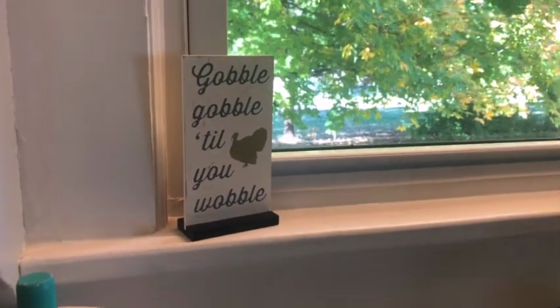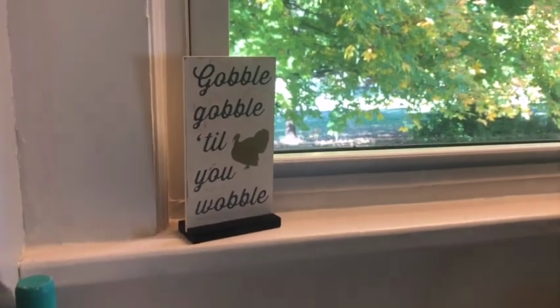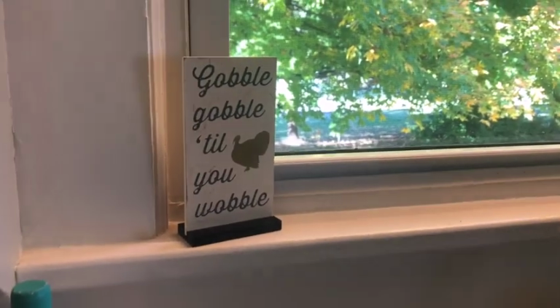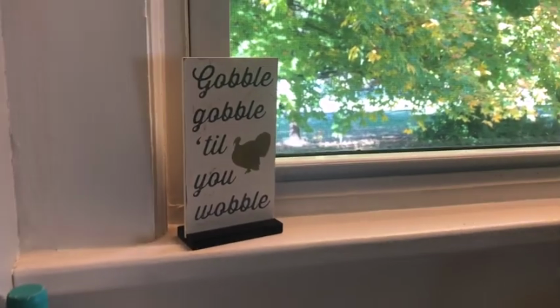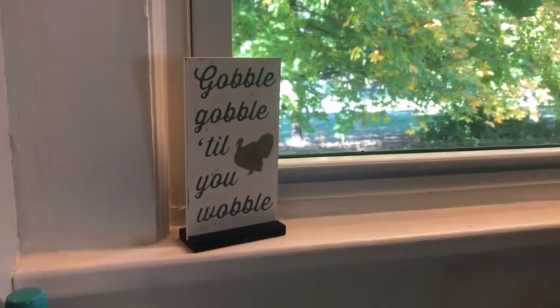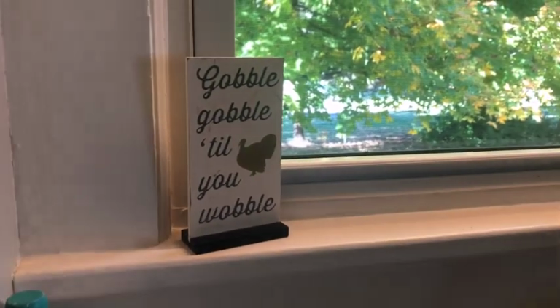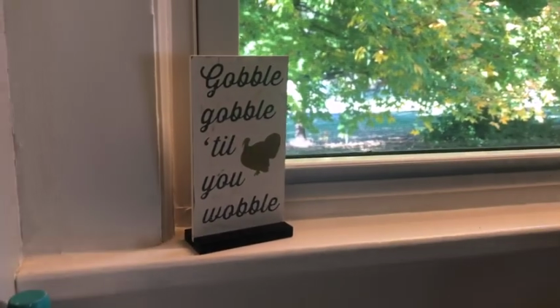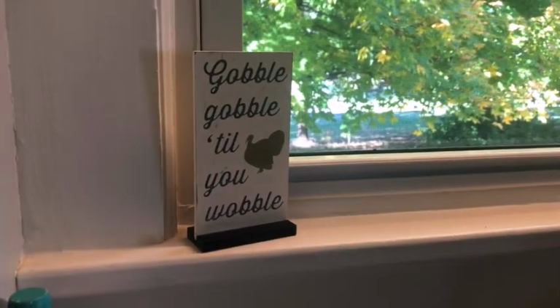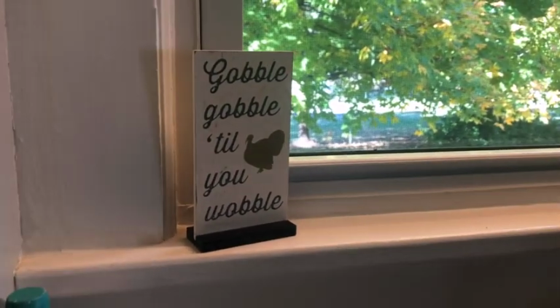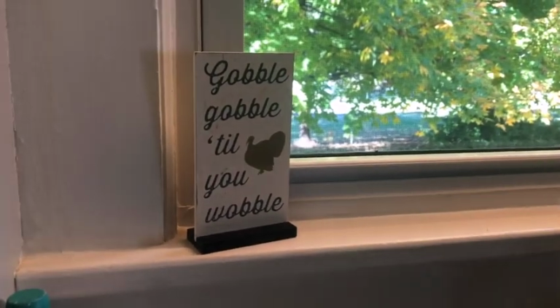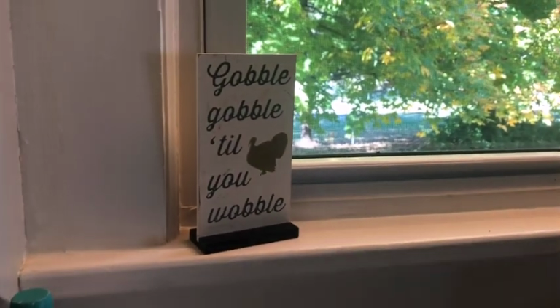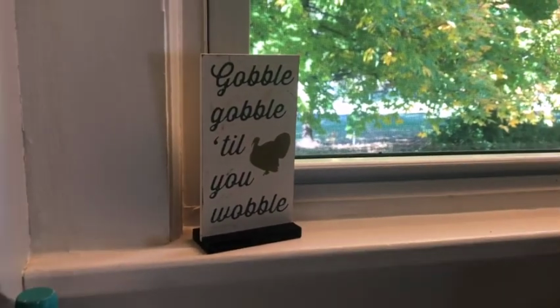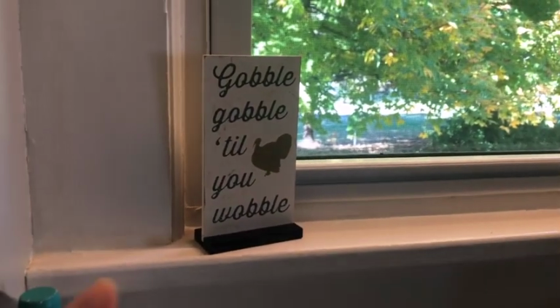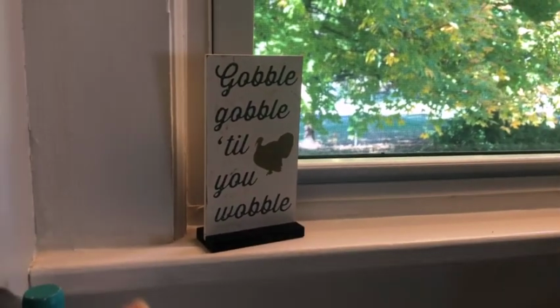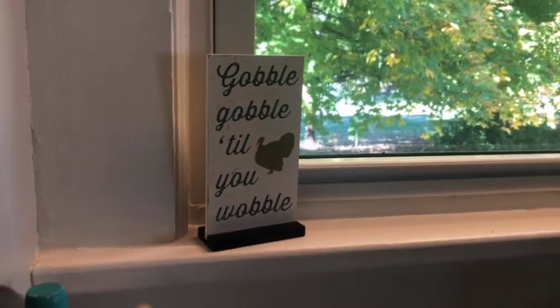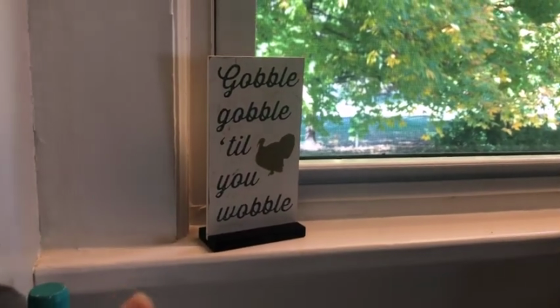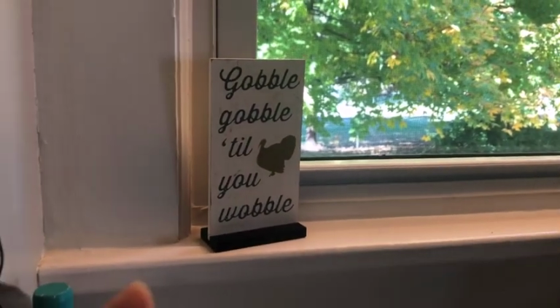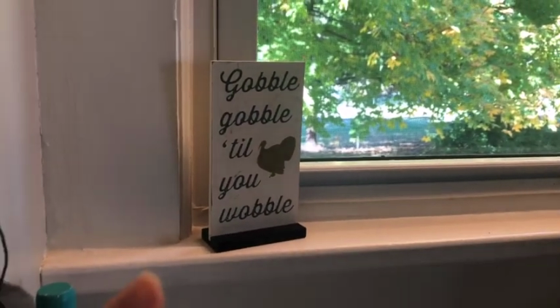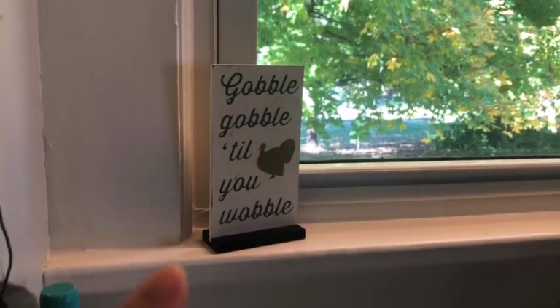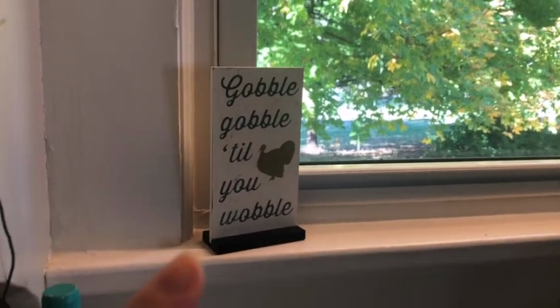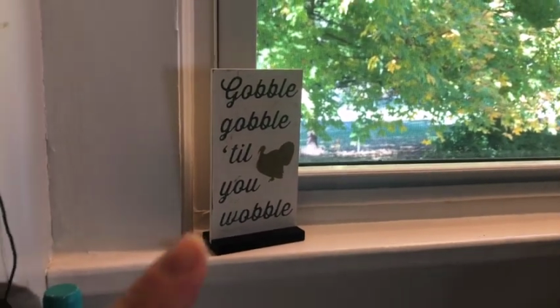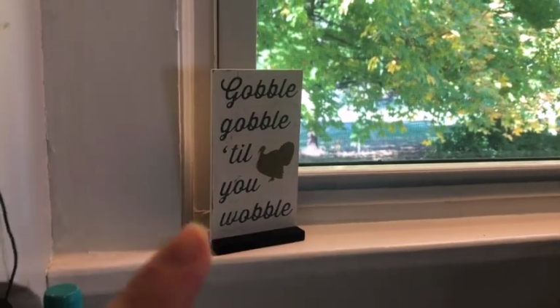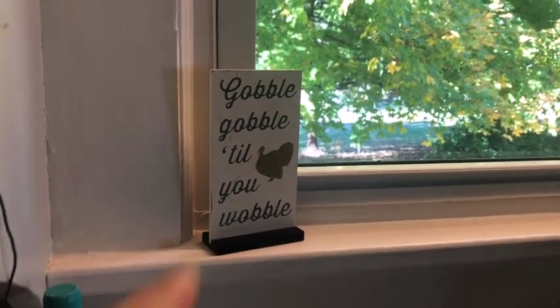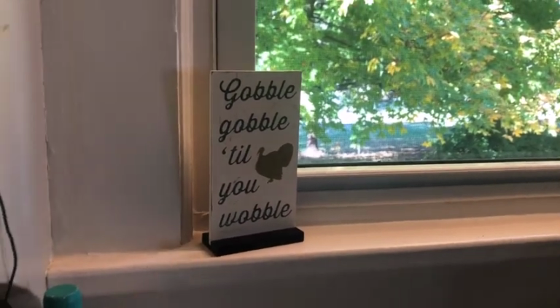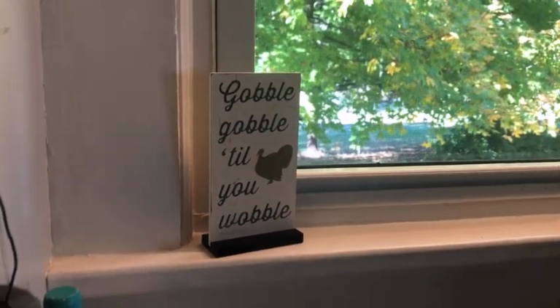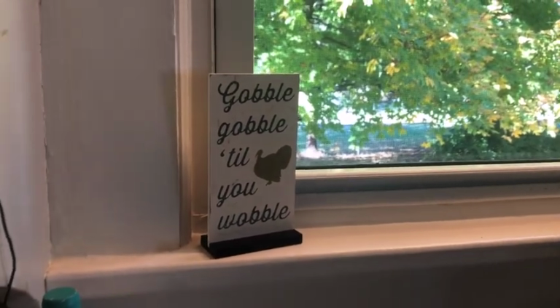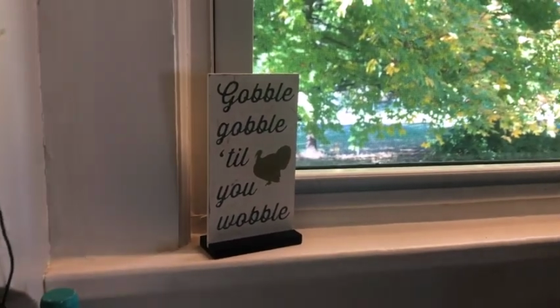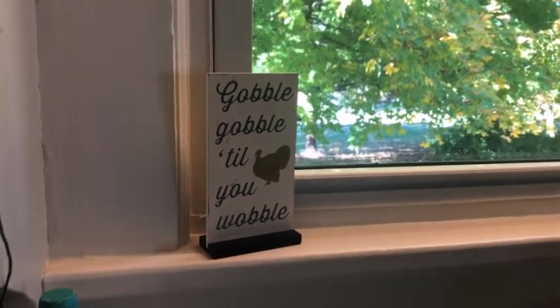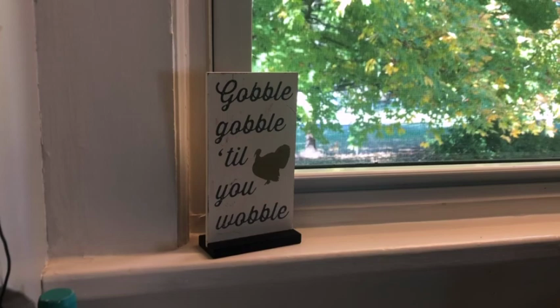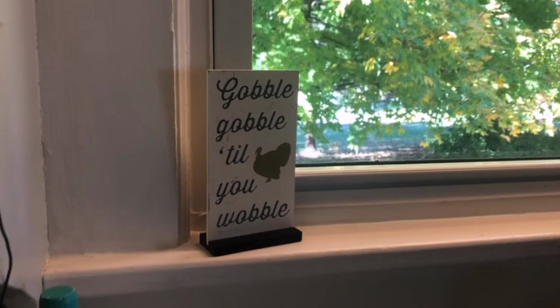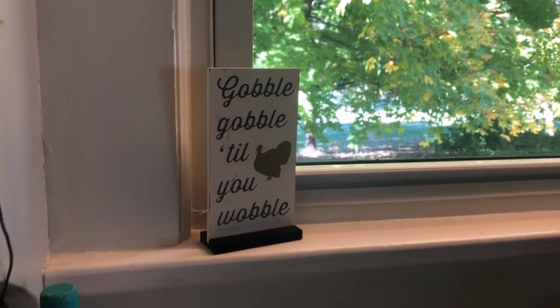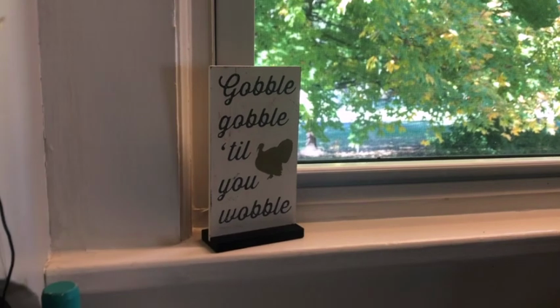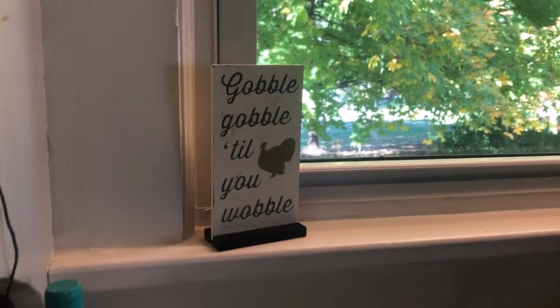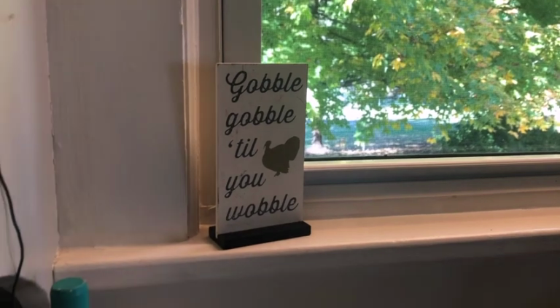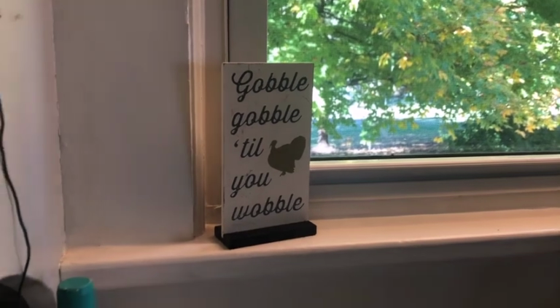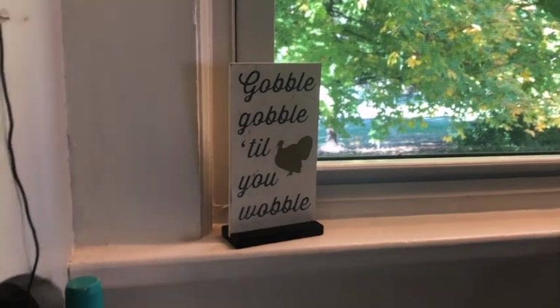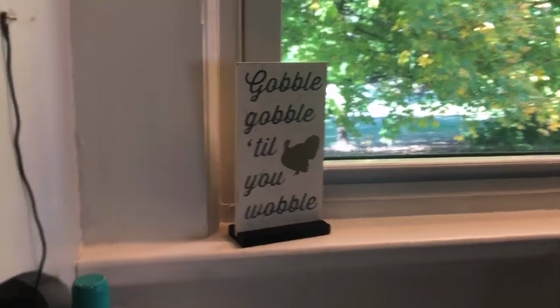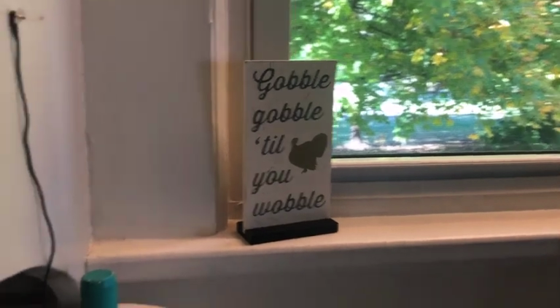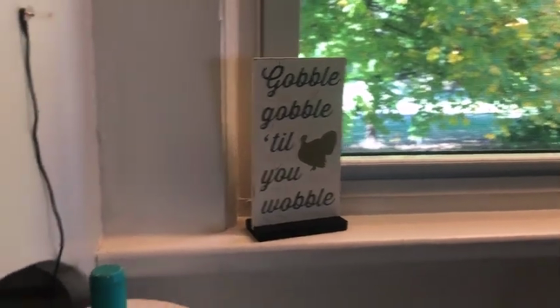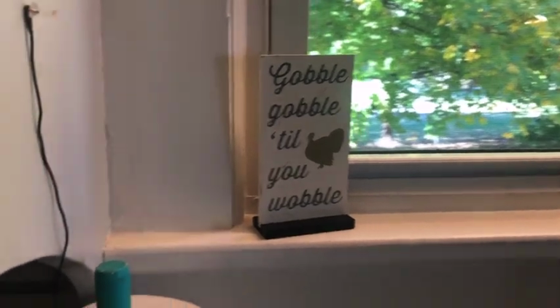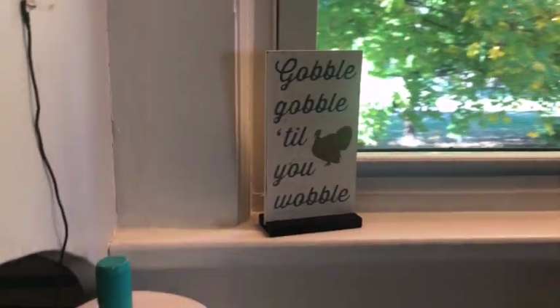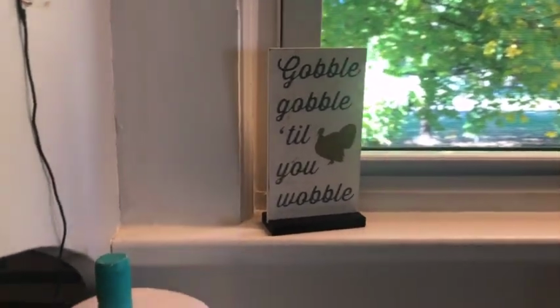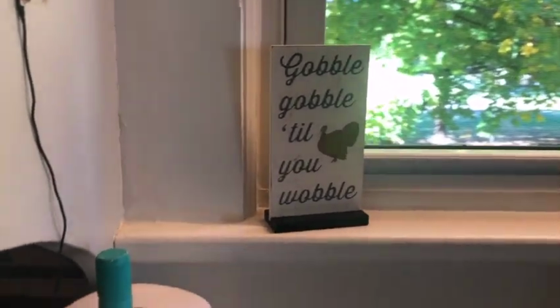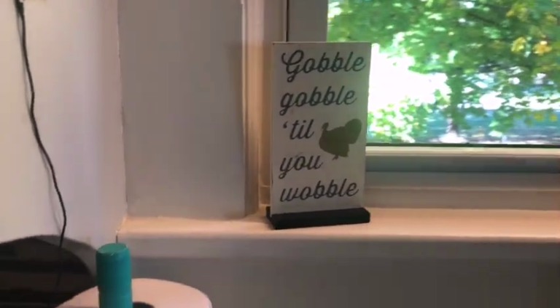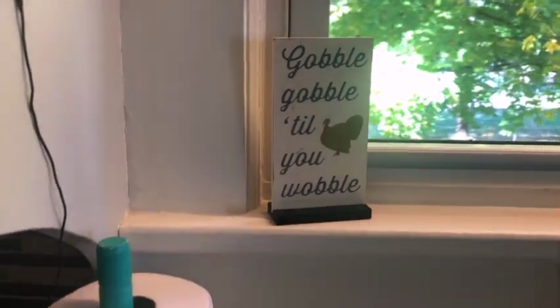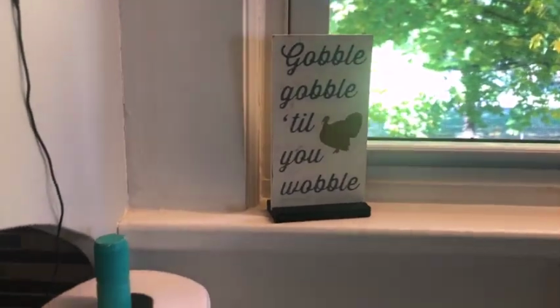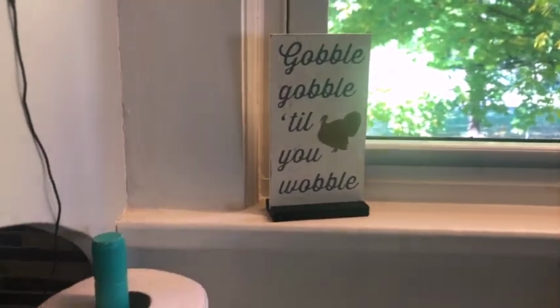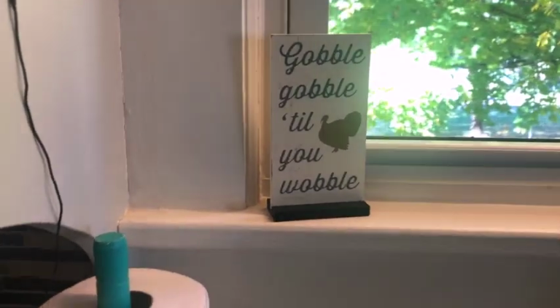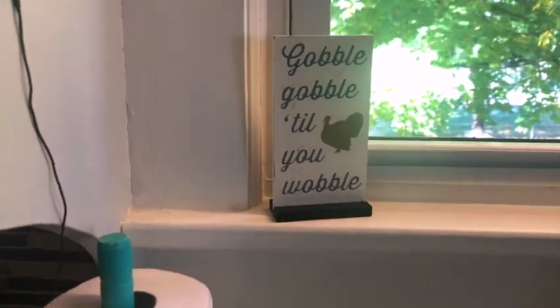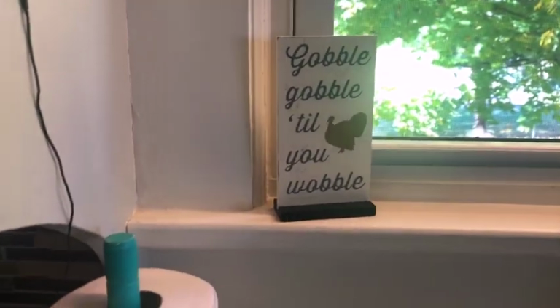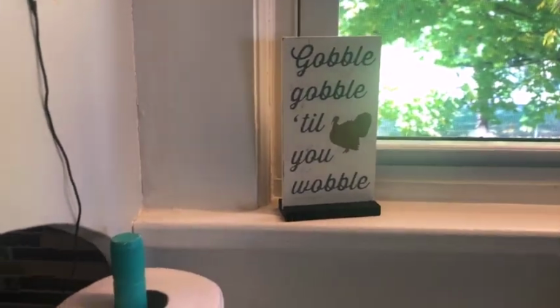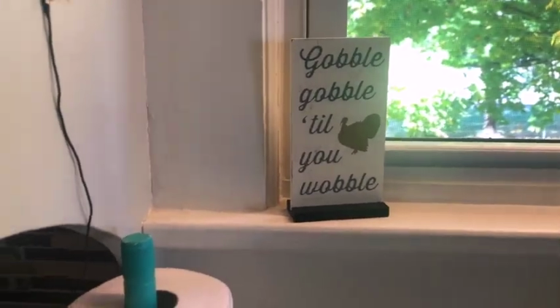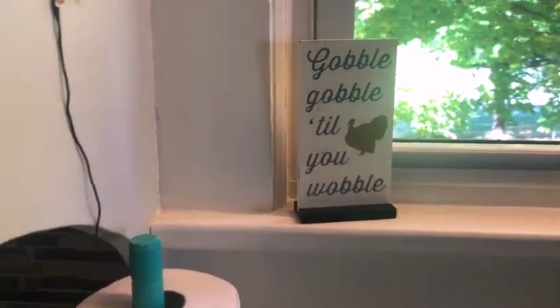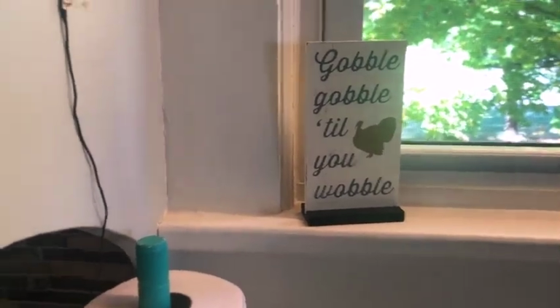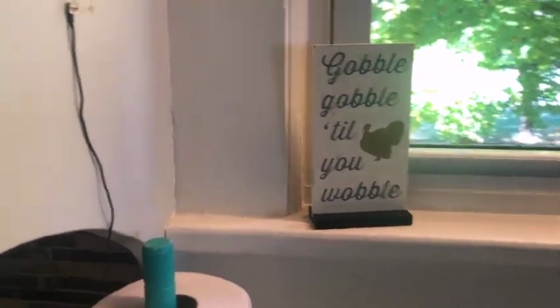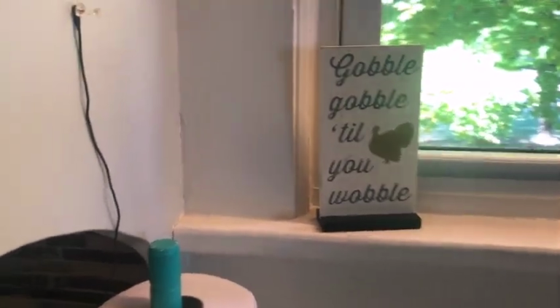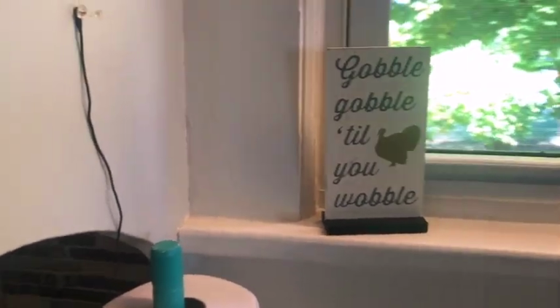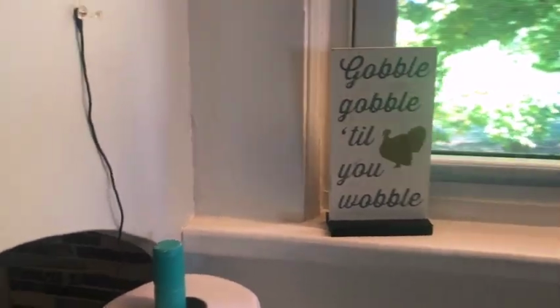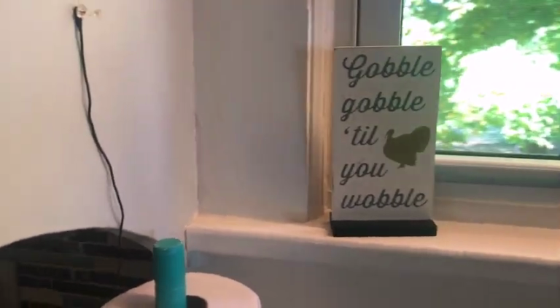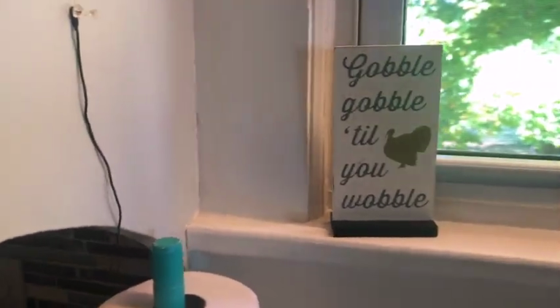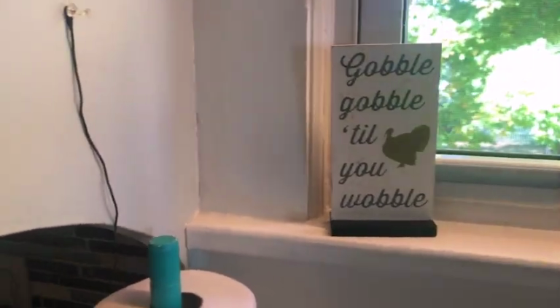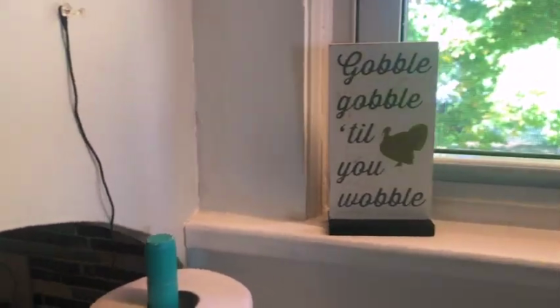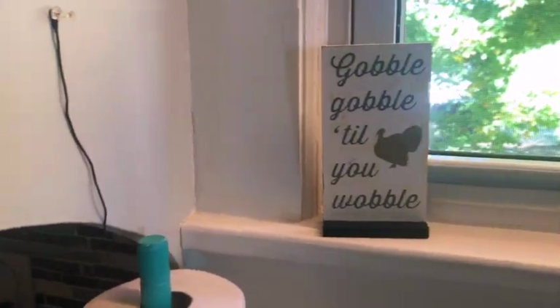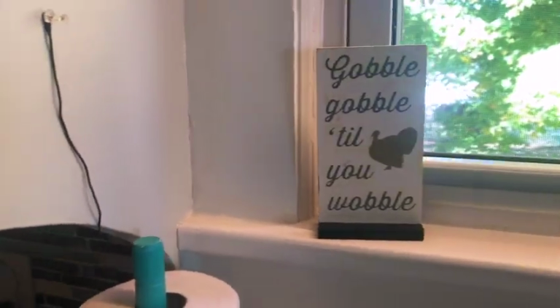Over here in the kitchen, I did have a little sign here for Halloween, but I just changed it to this one for Thanksgiving.